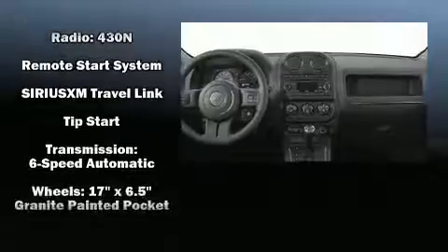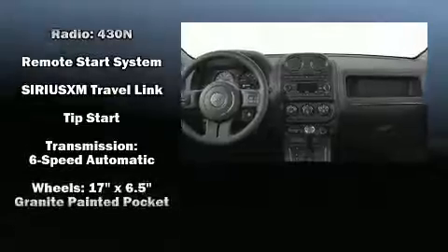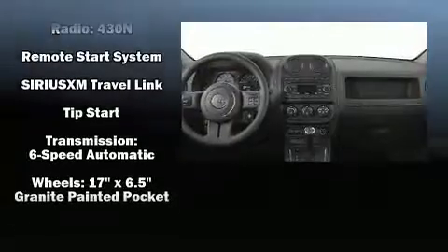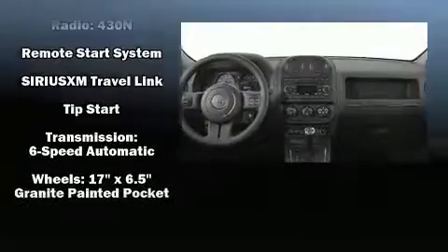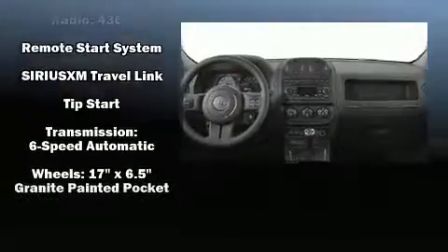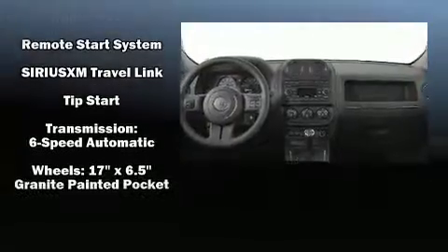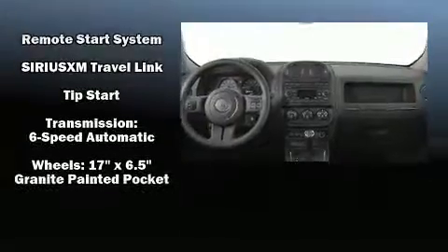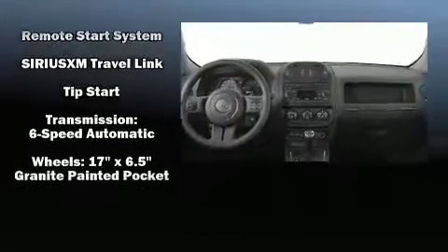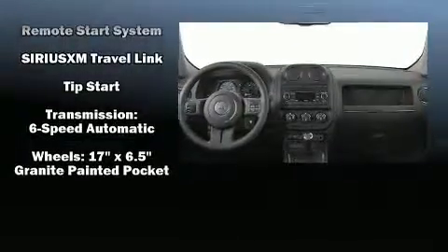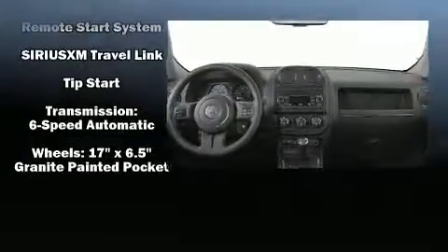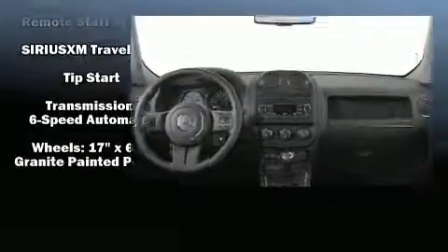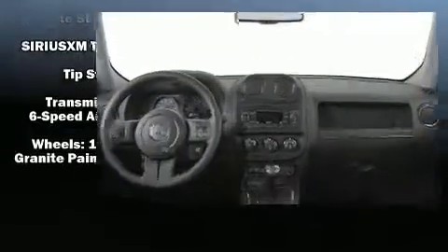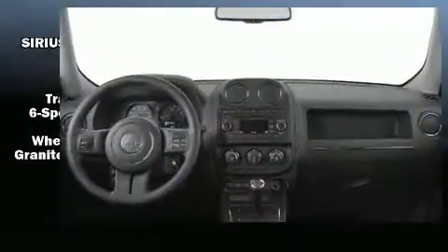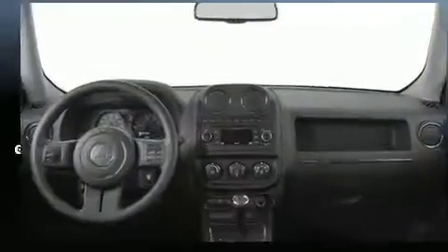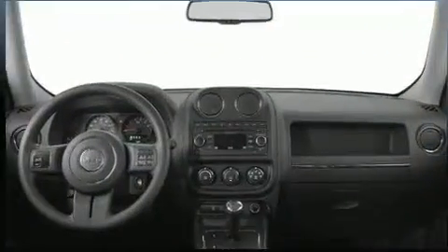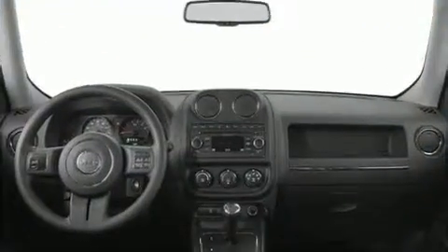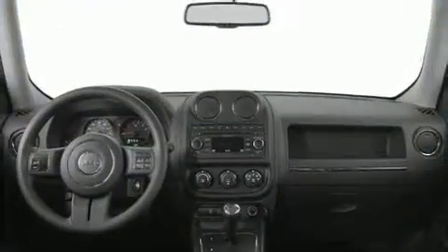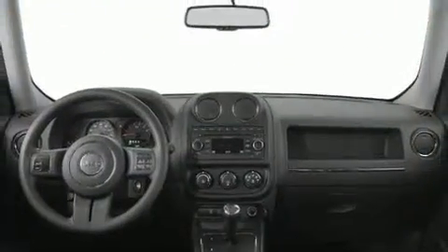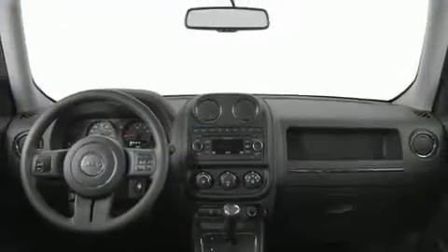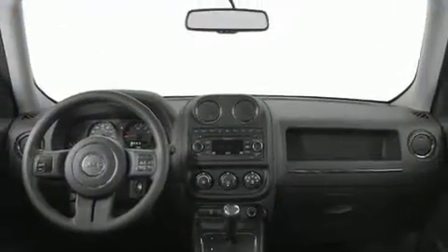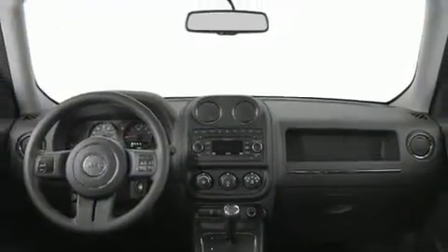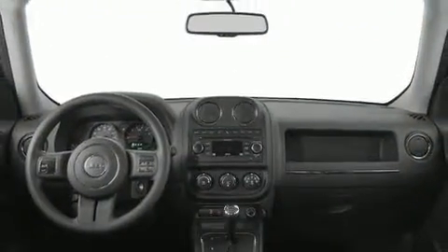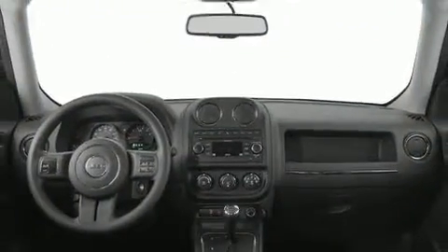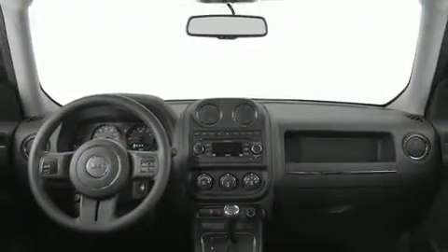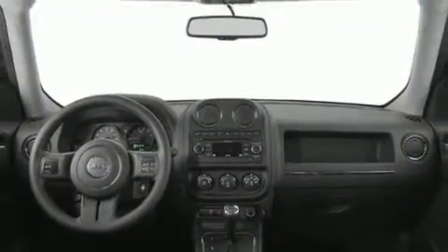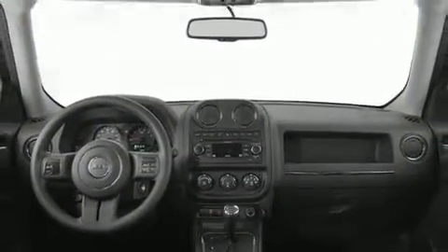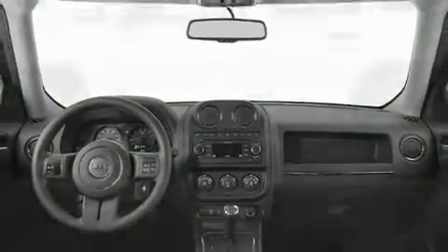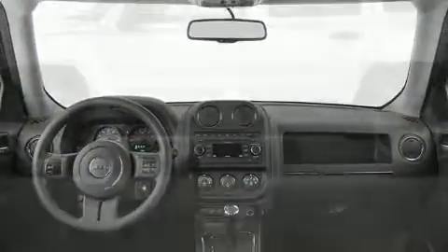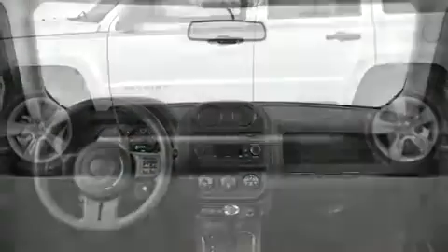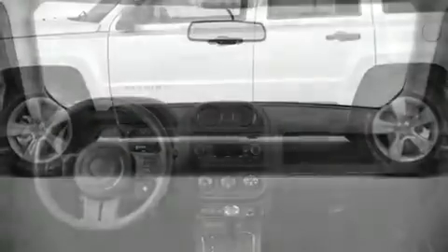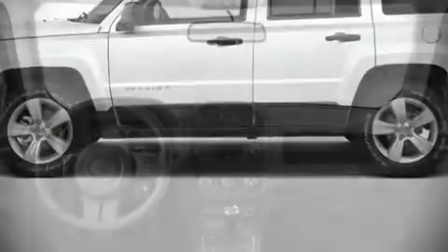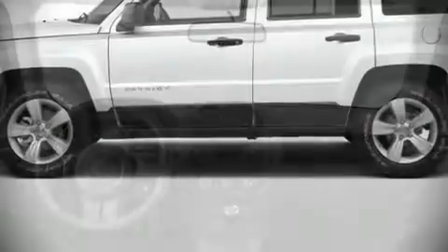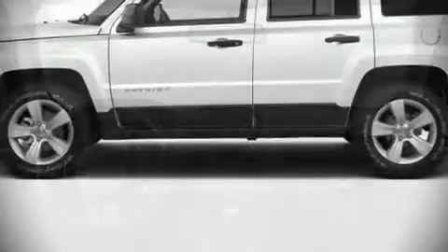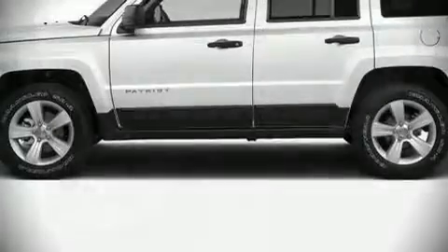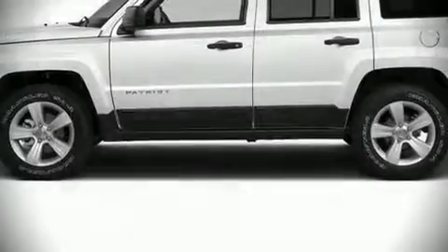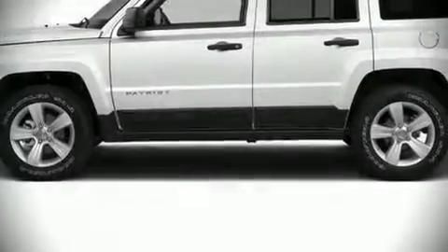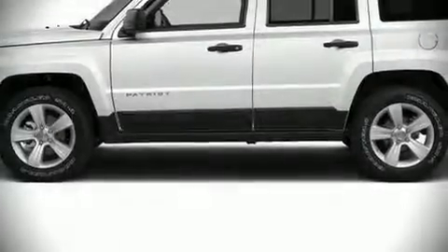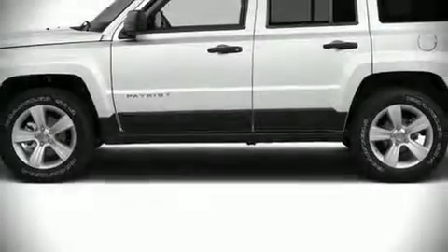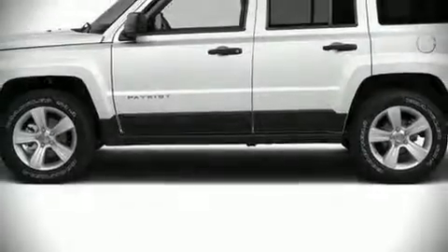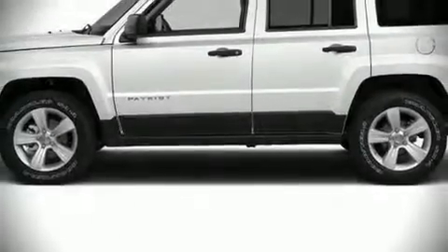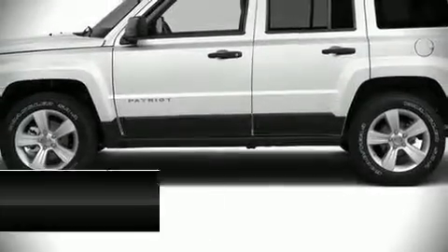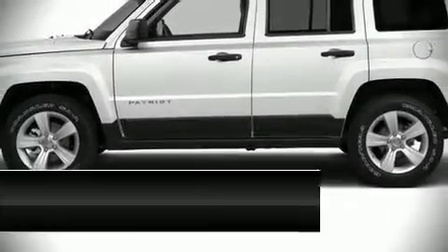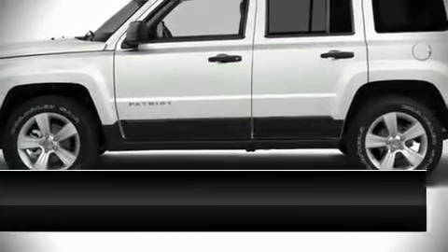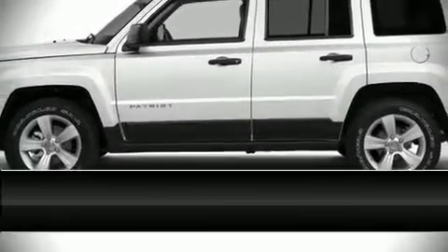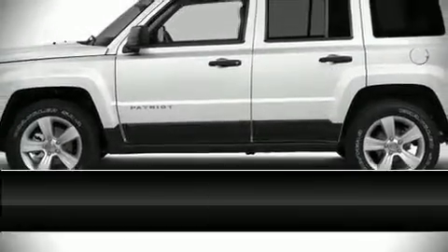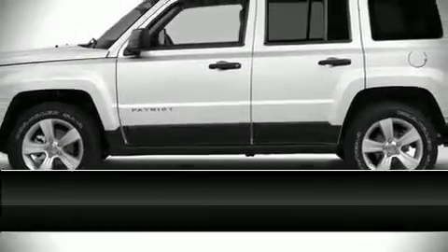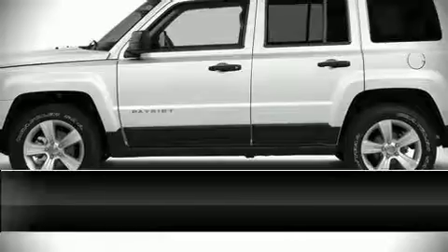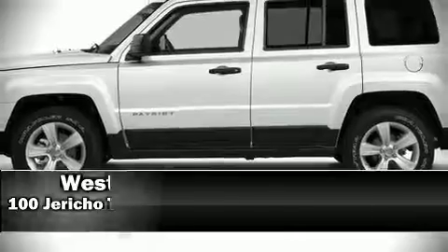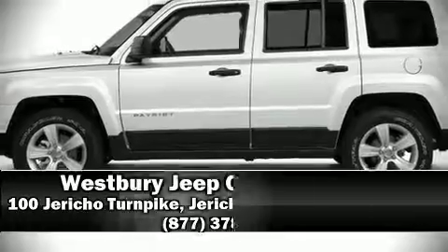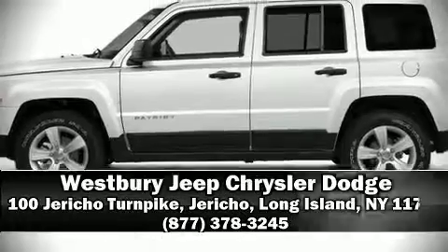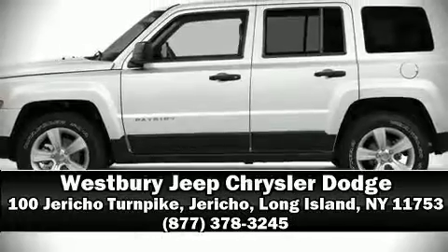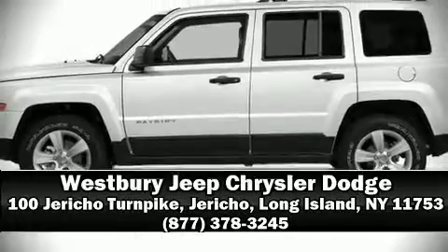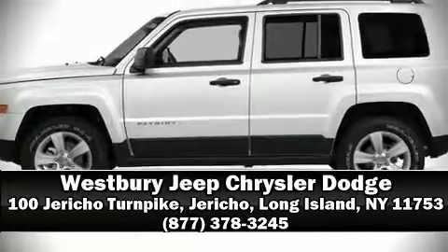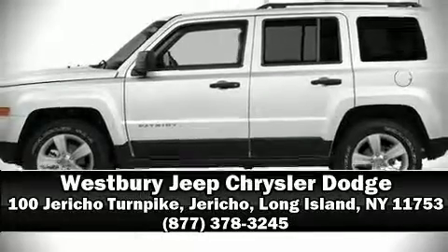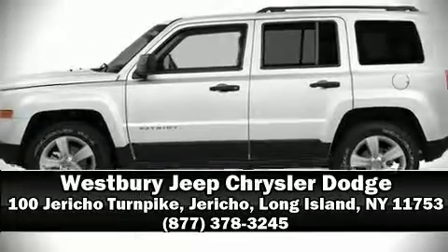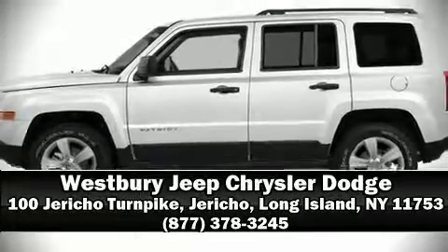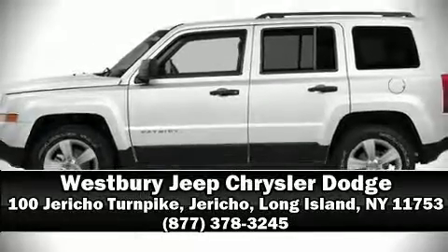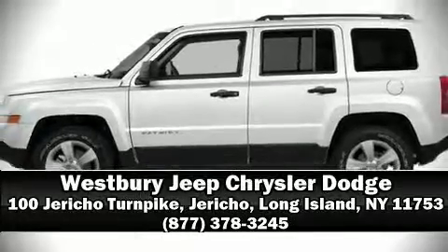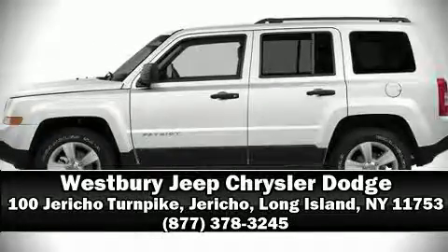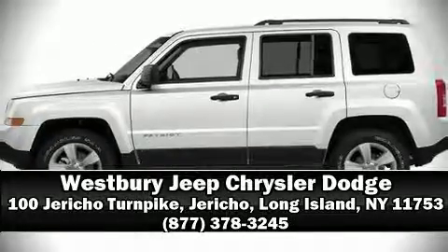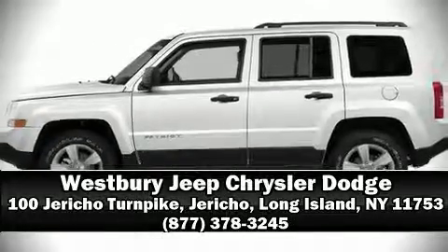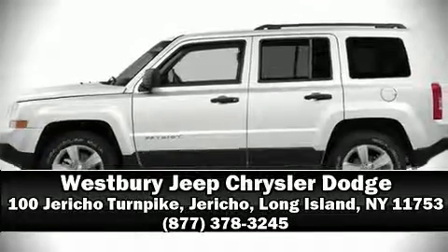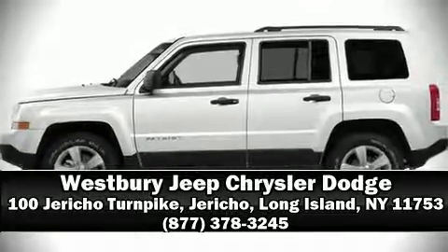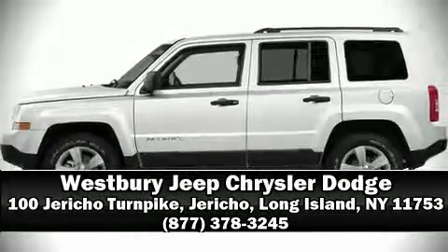Electronic stability control stands out as a technologically savvy innovation, keeping you better connected to the road. Please don't hesitate to give us a call.